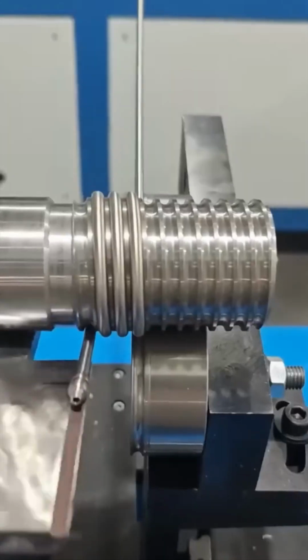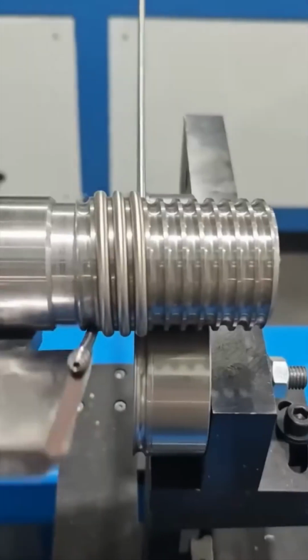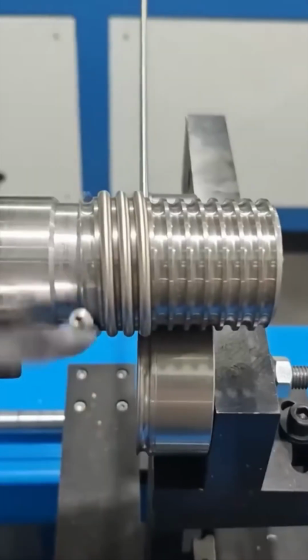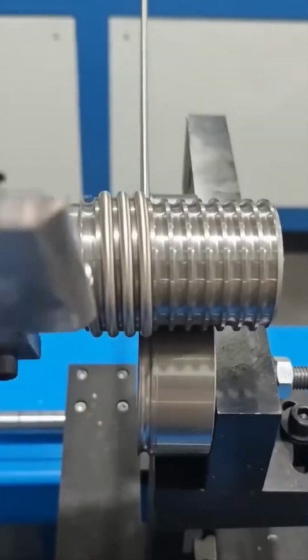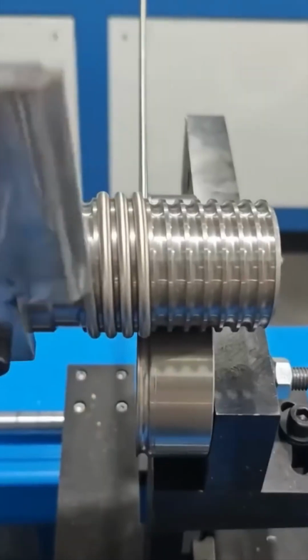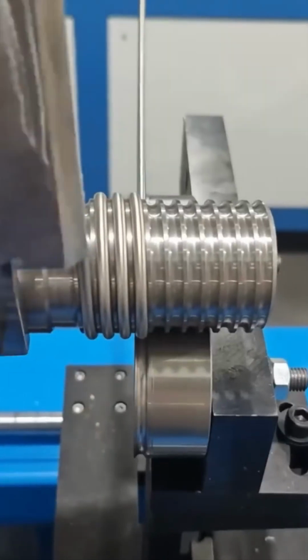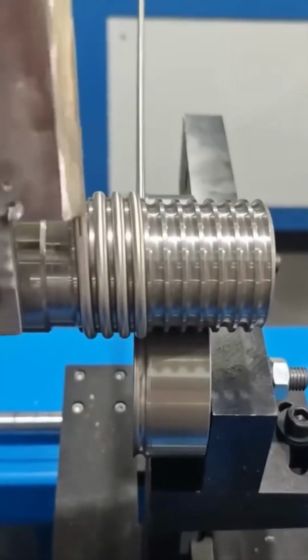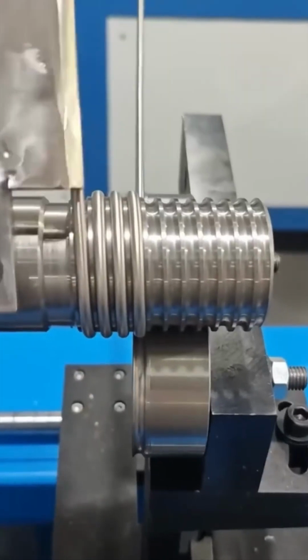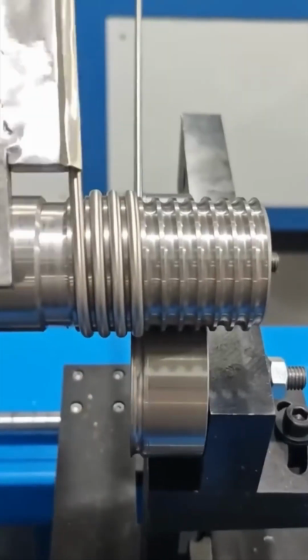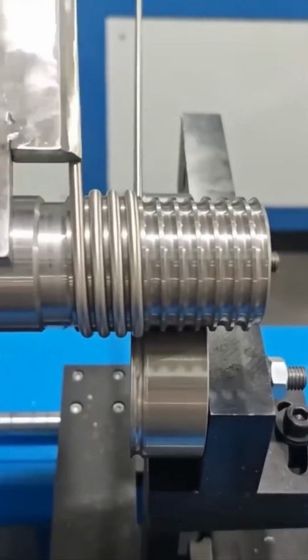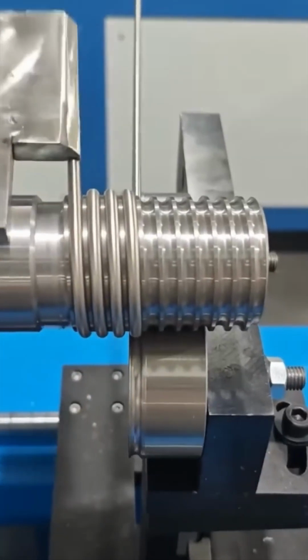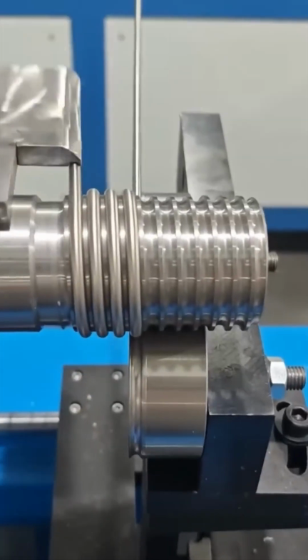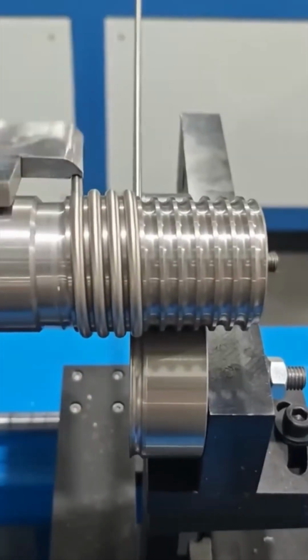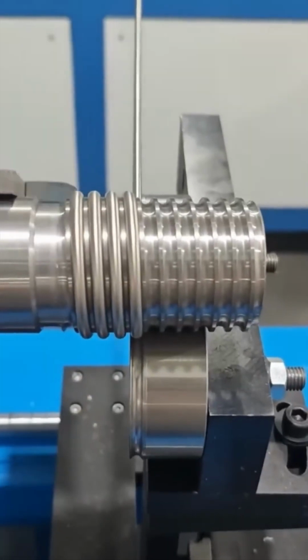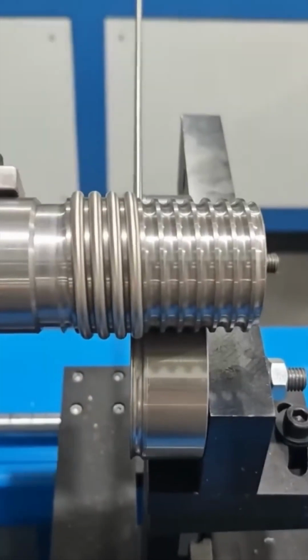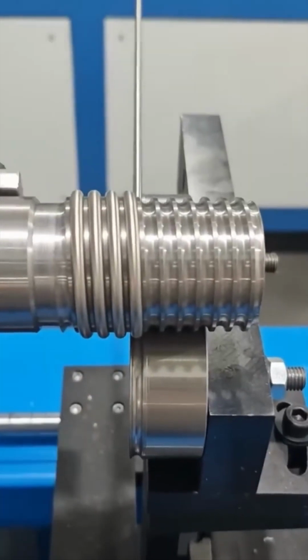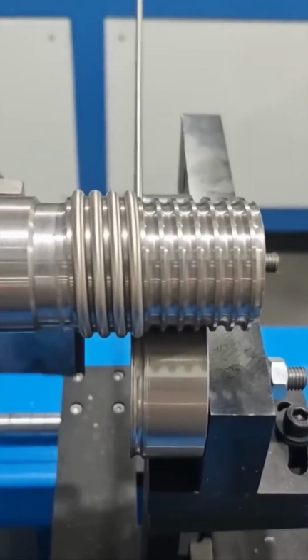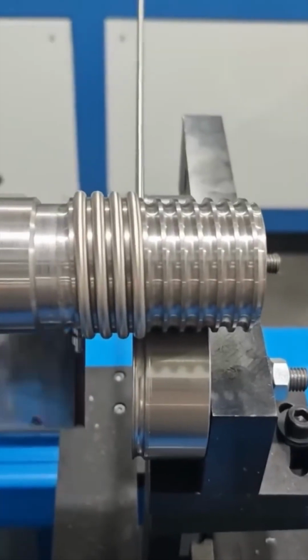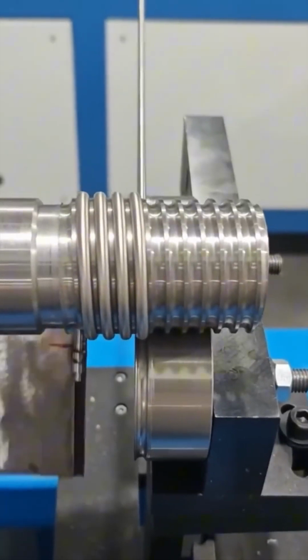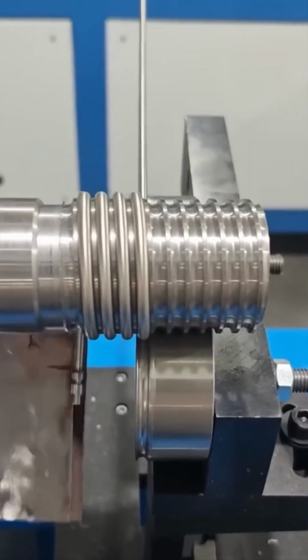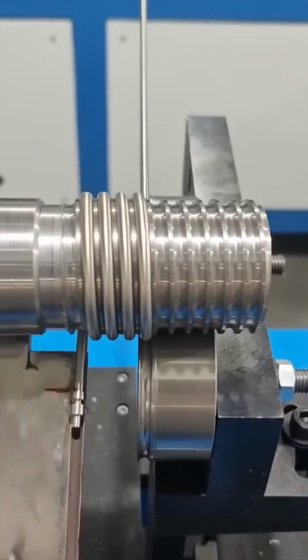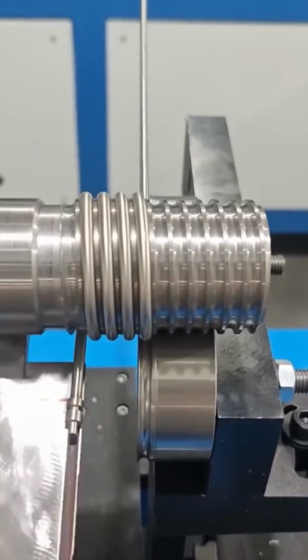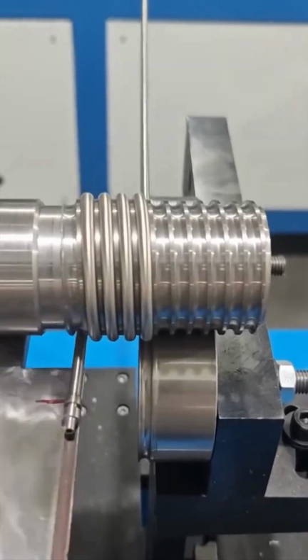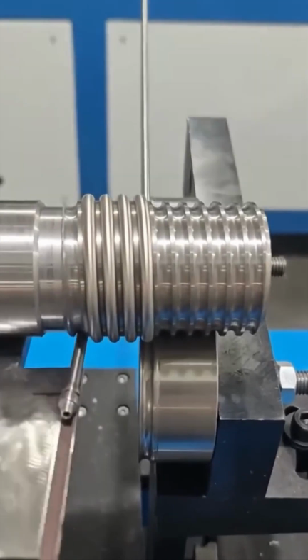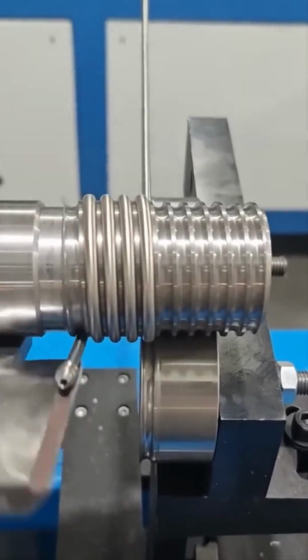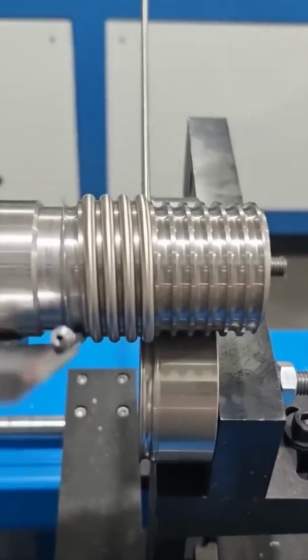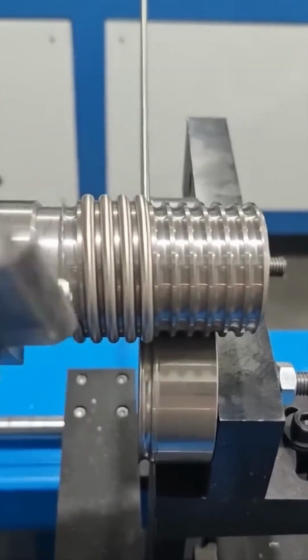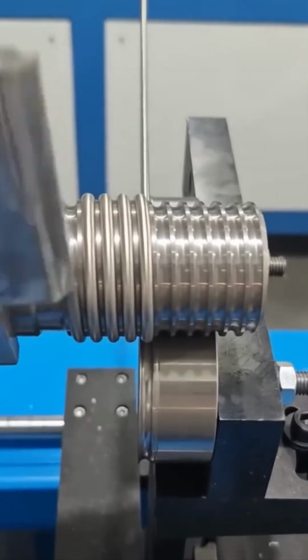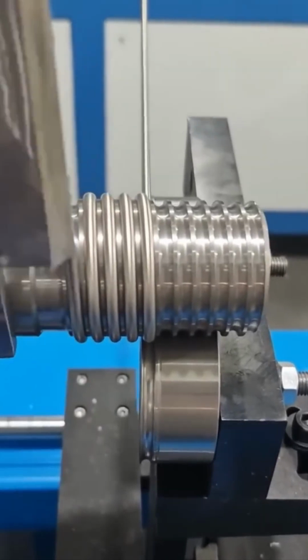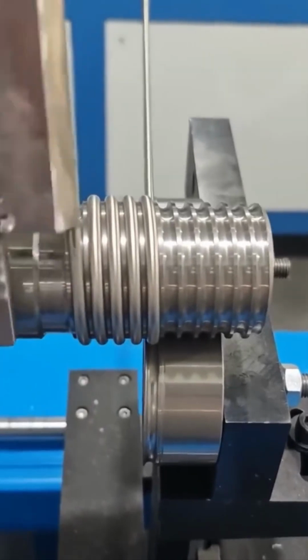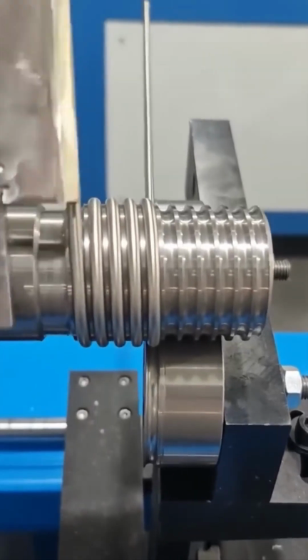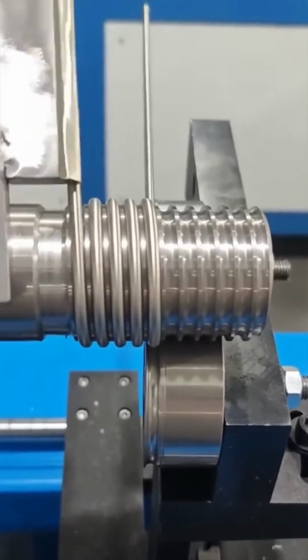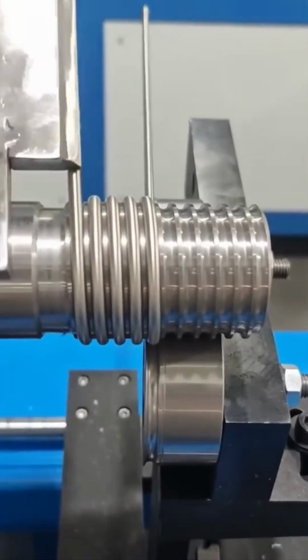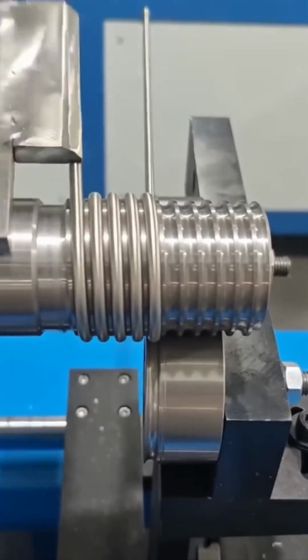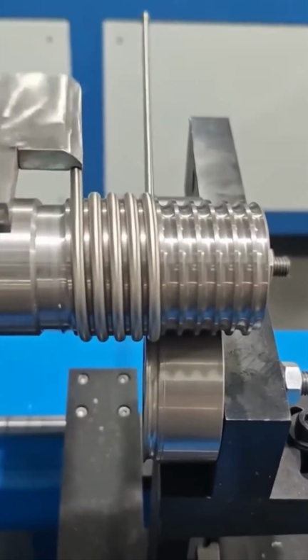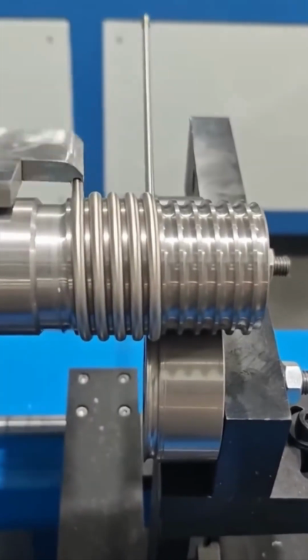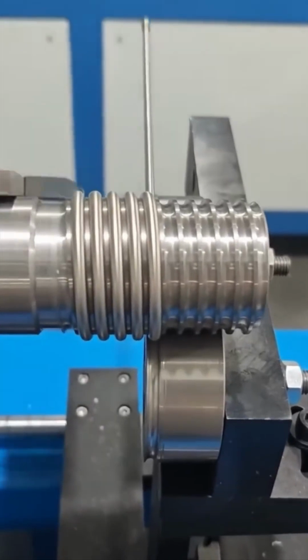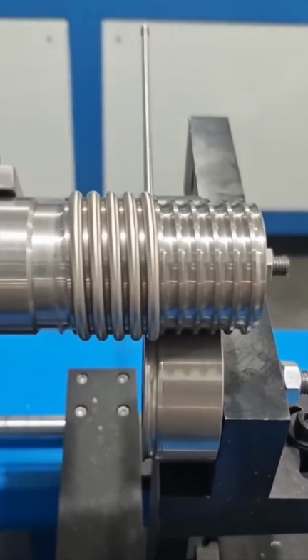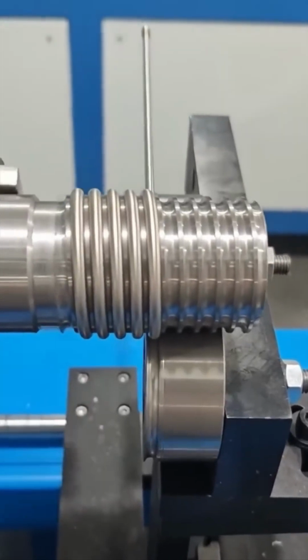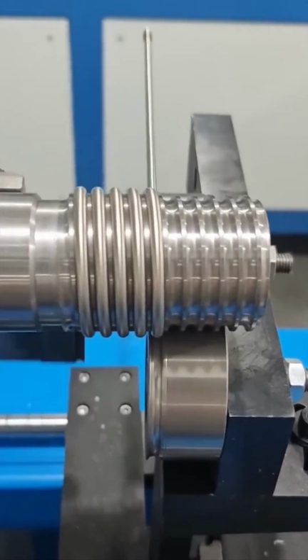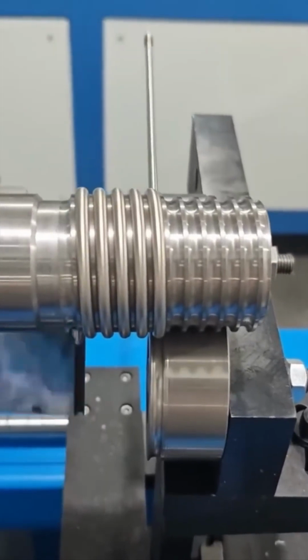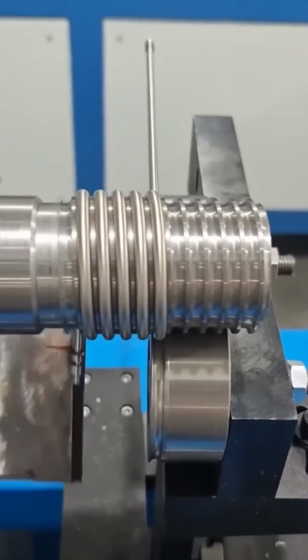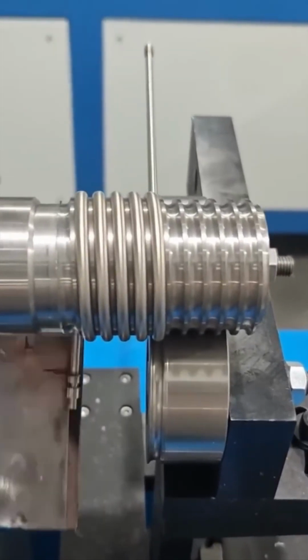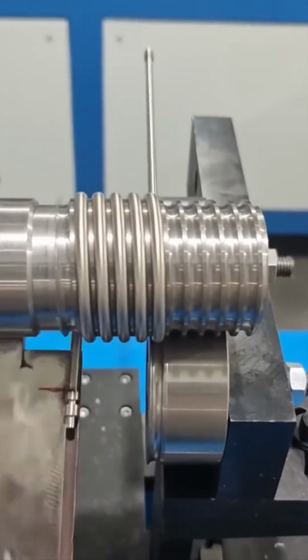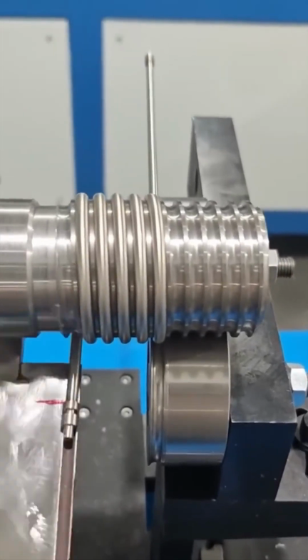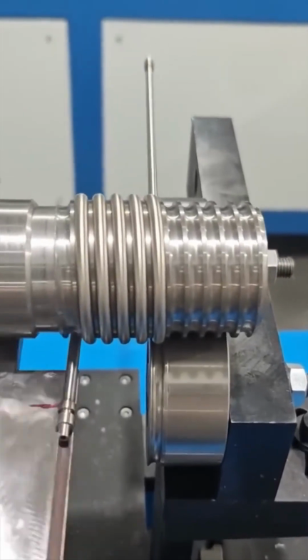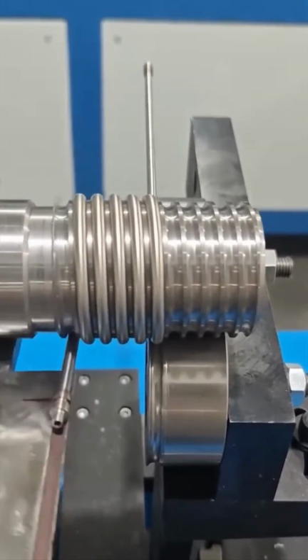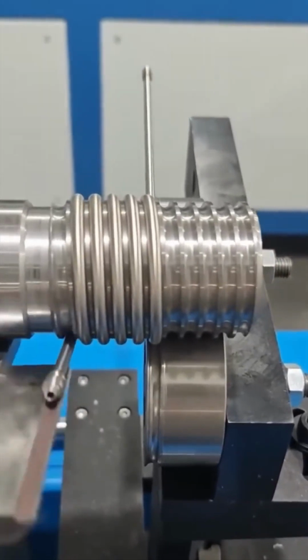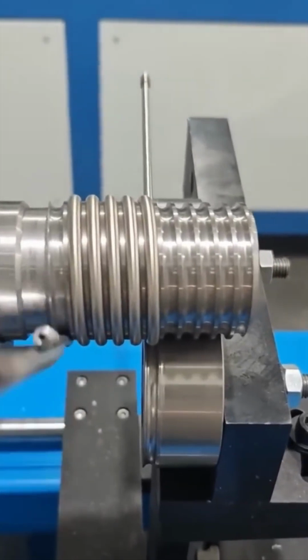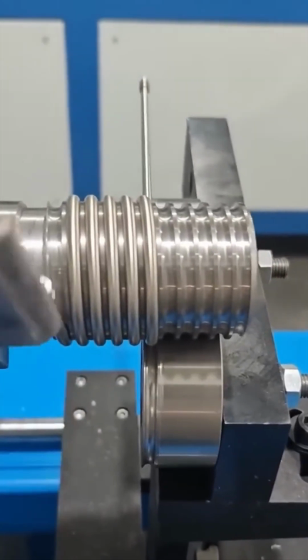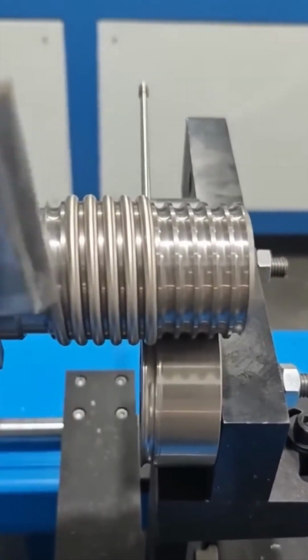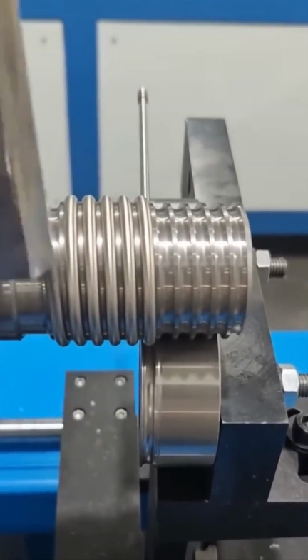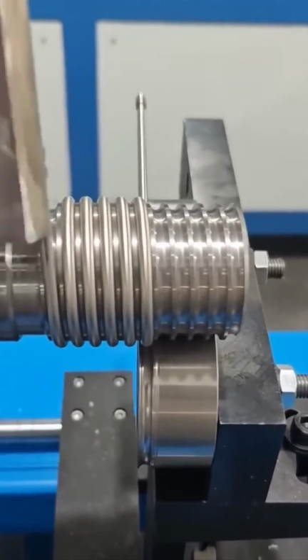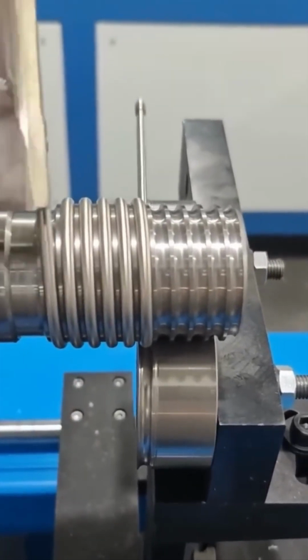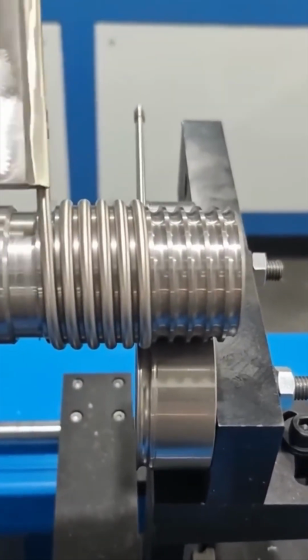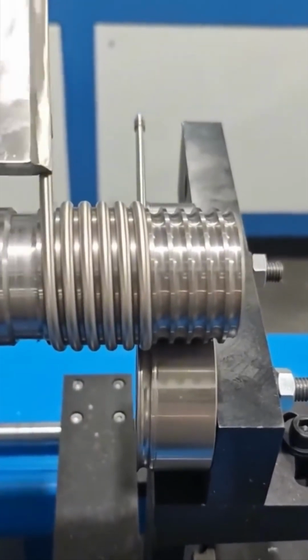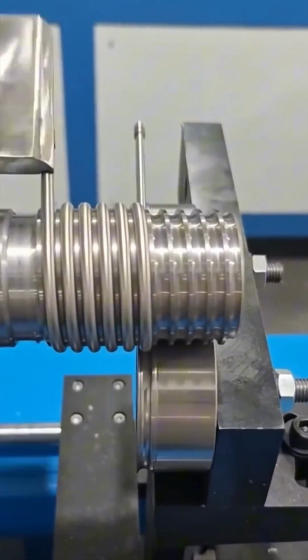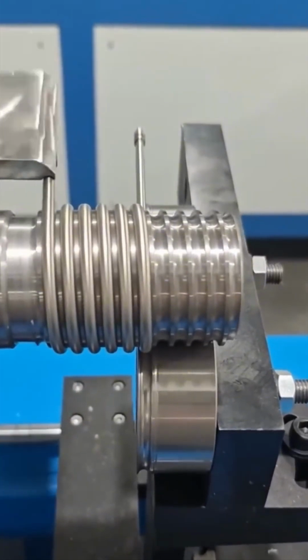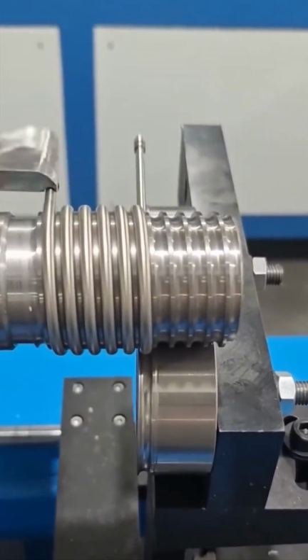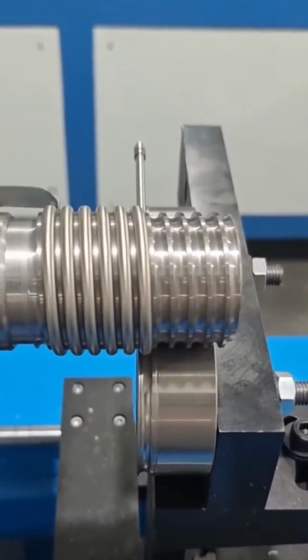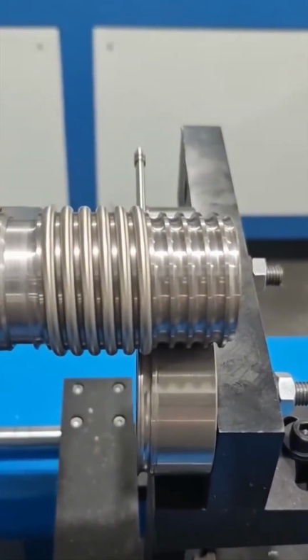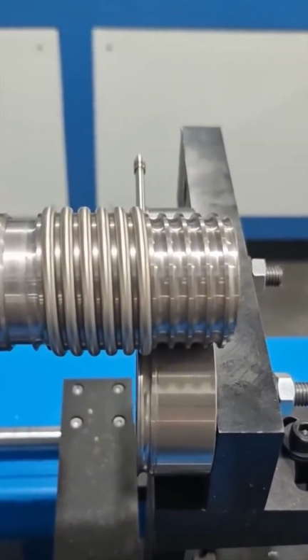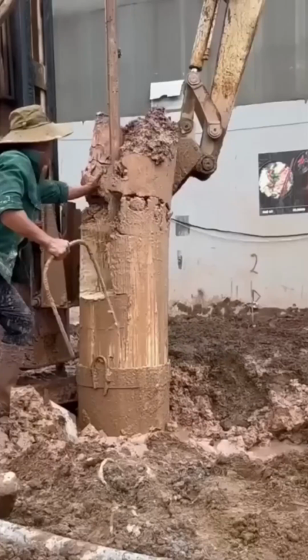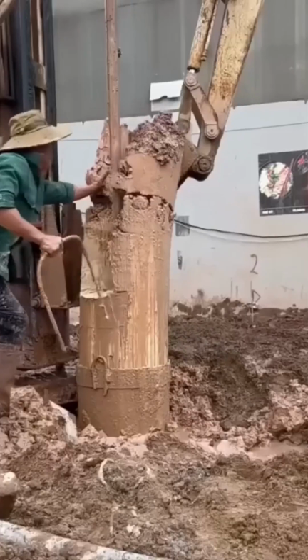Now for a metal bar bender. Watch solid steel yield like taffy under this machine's steady persuasion.